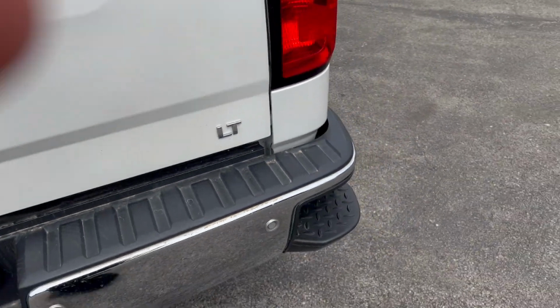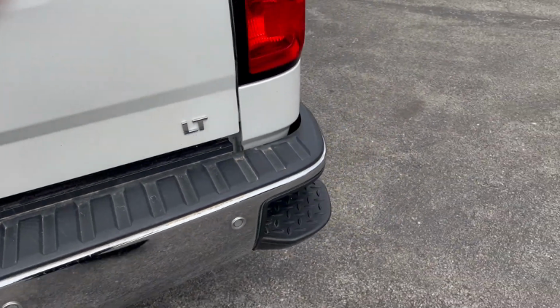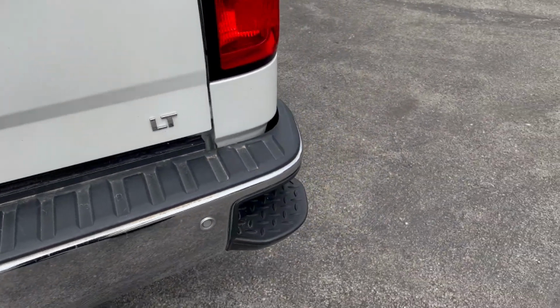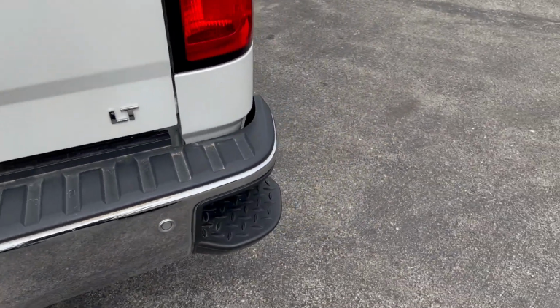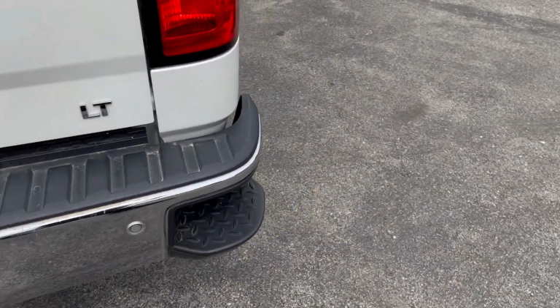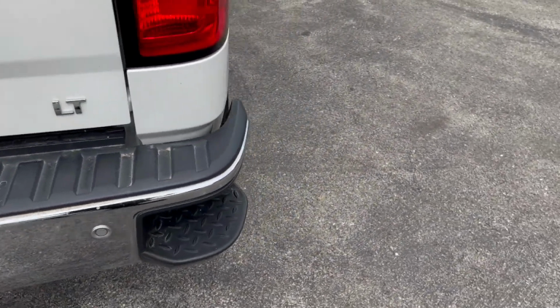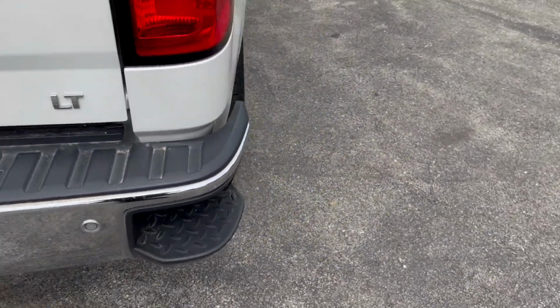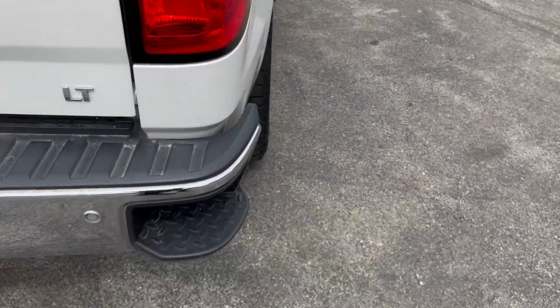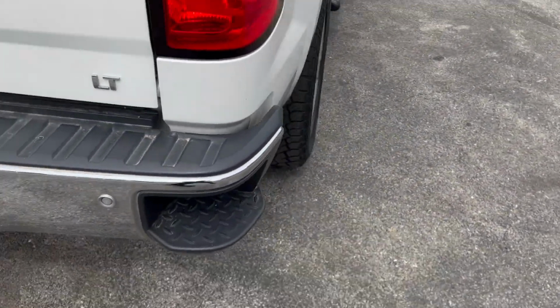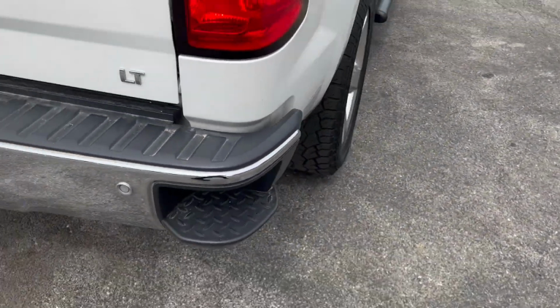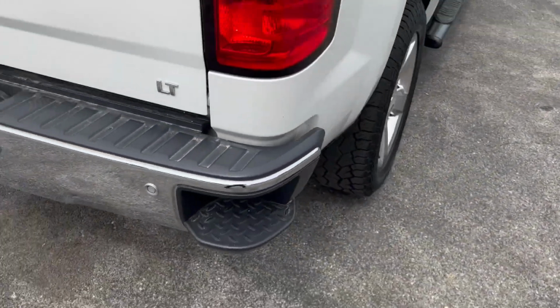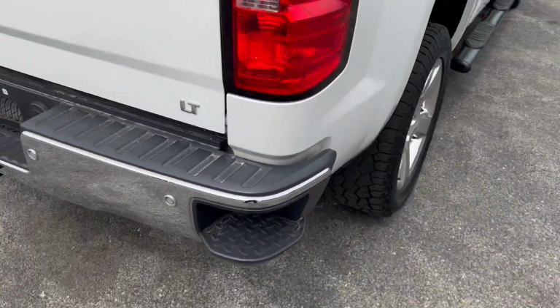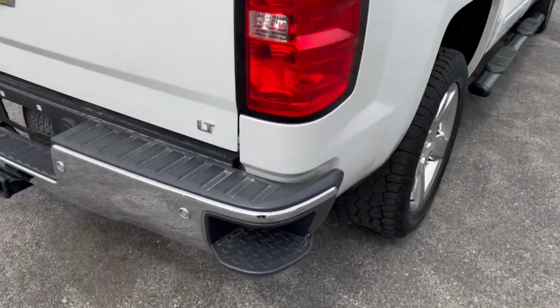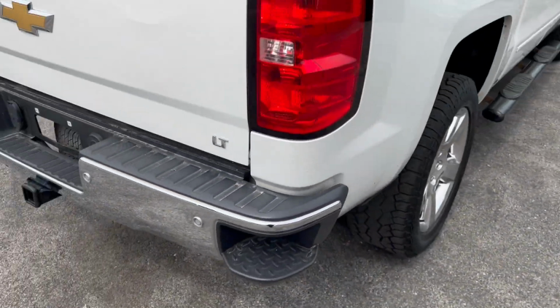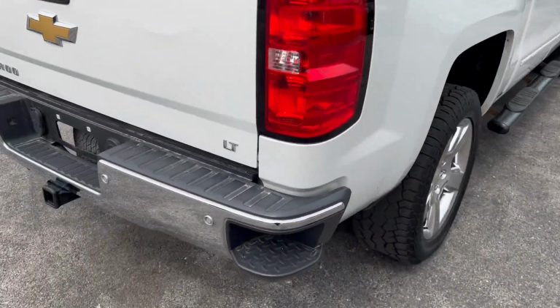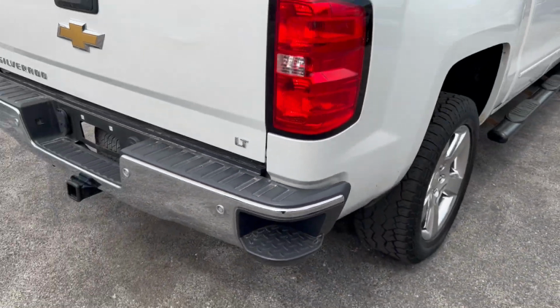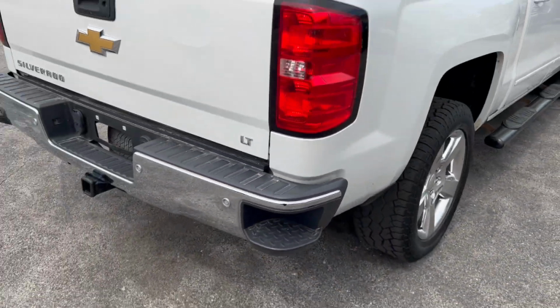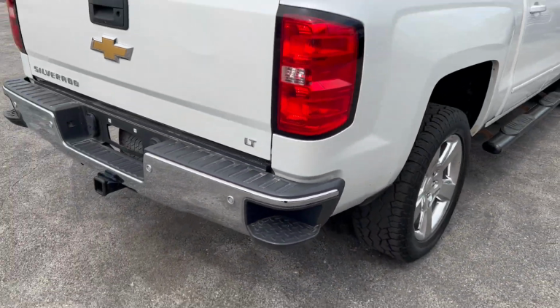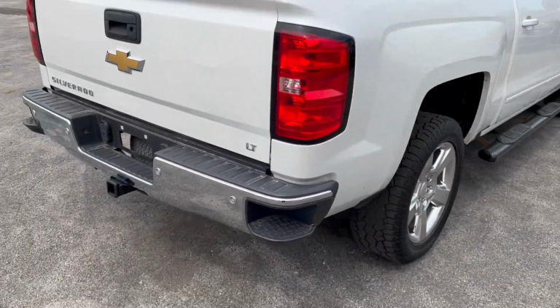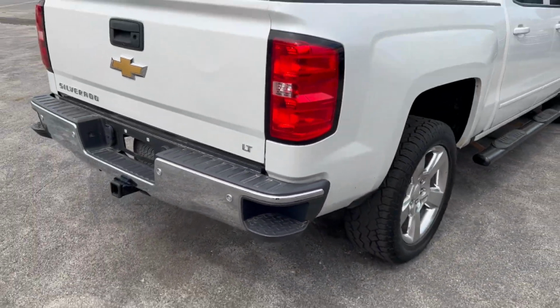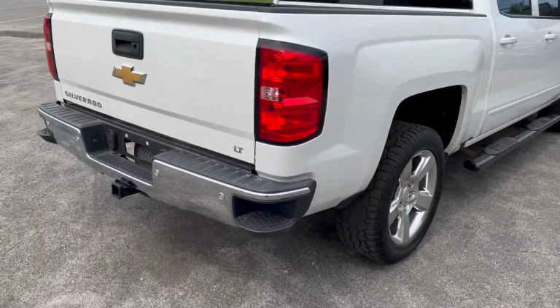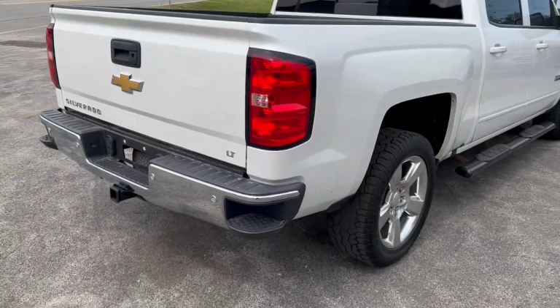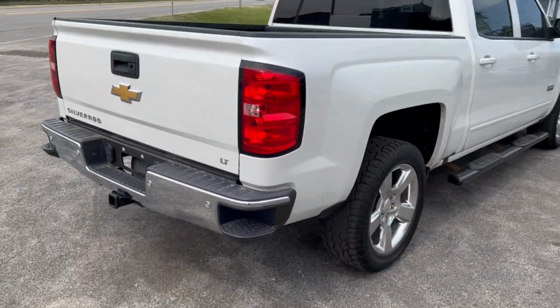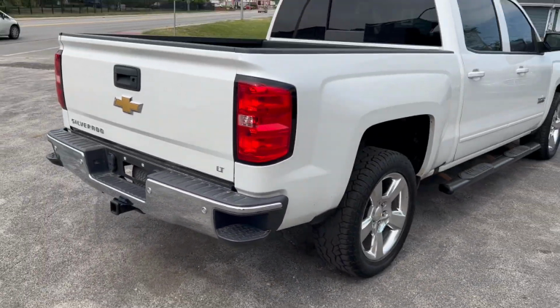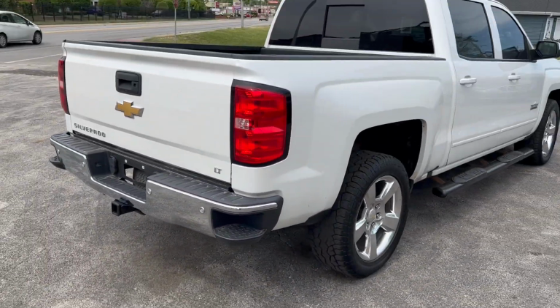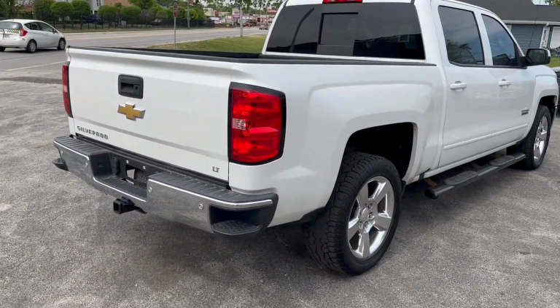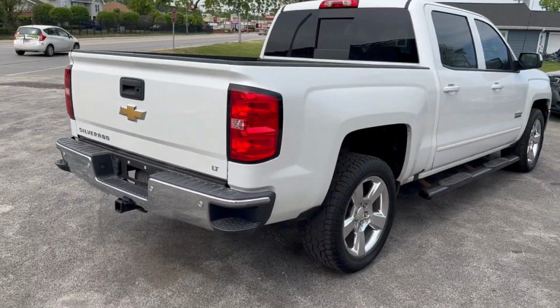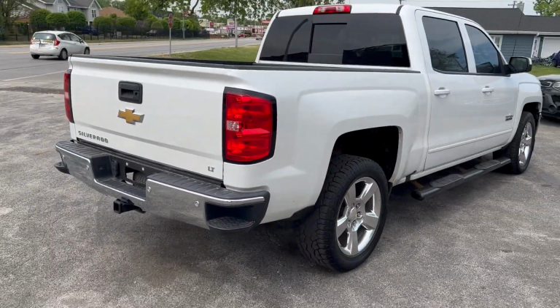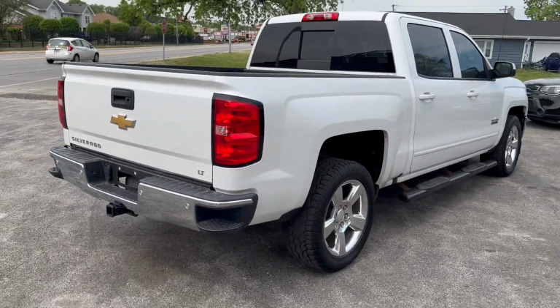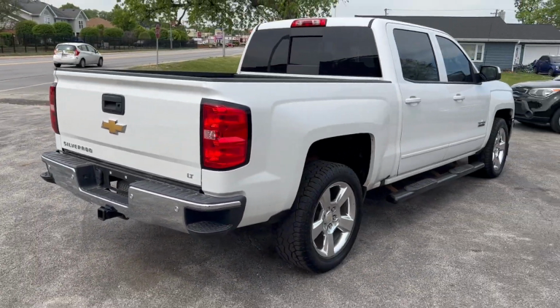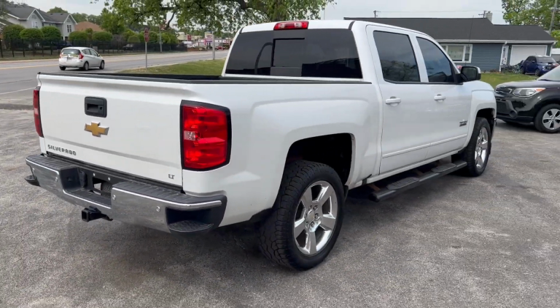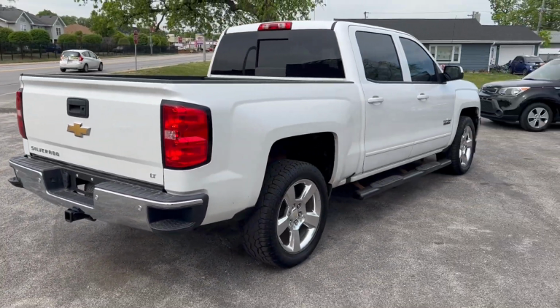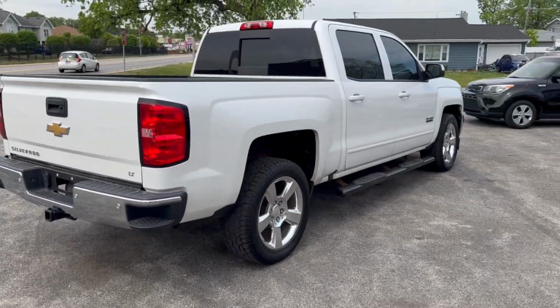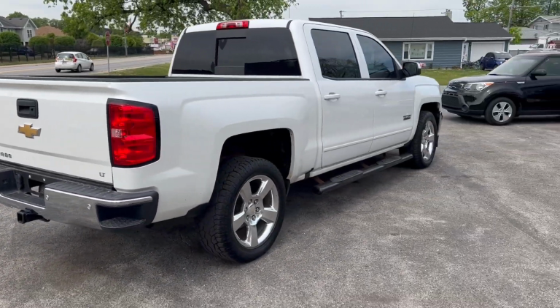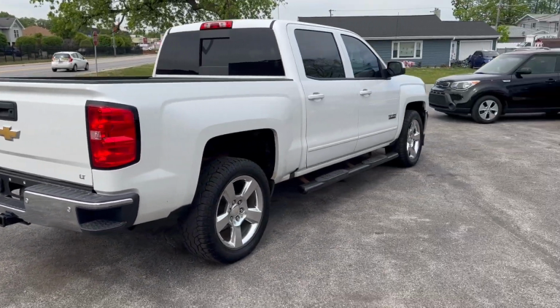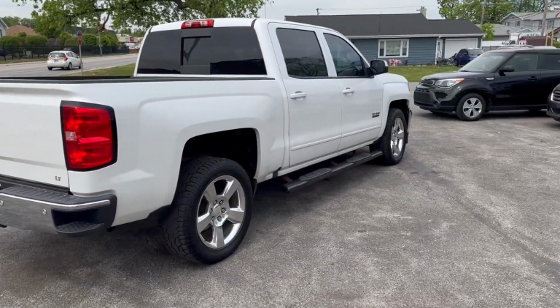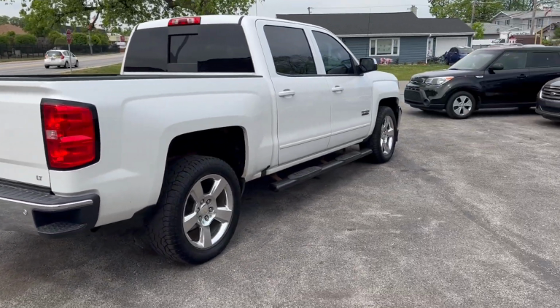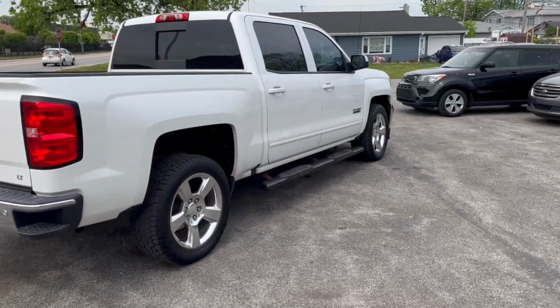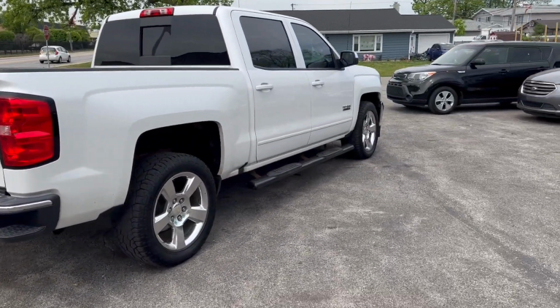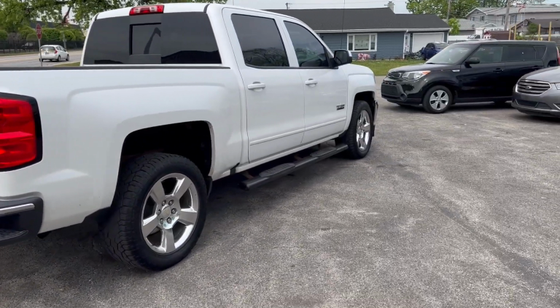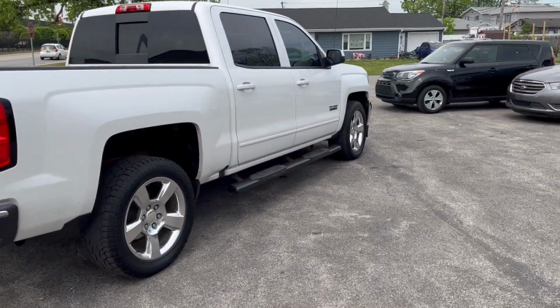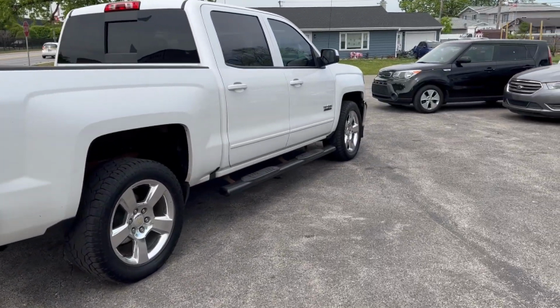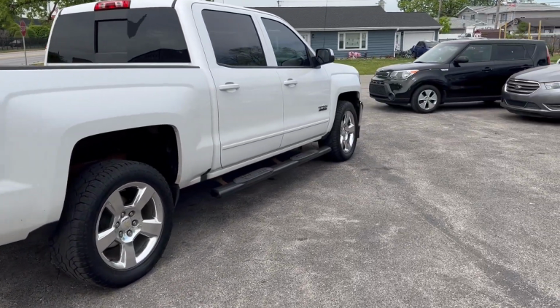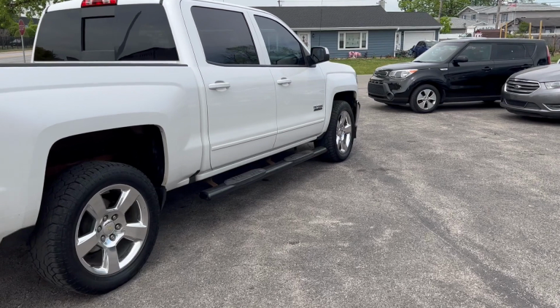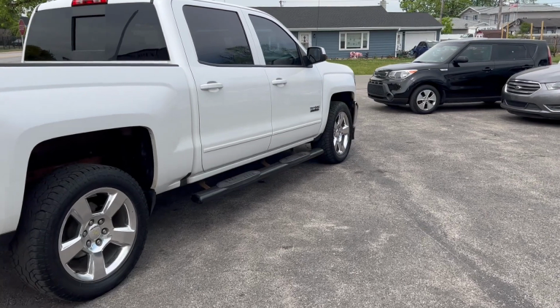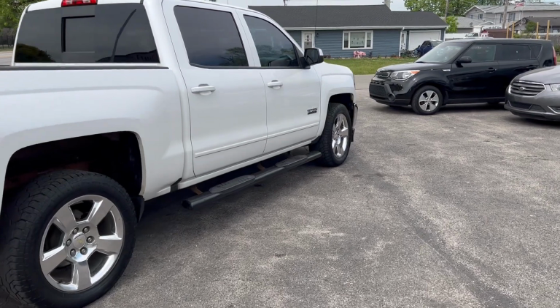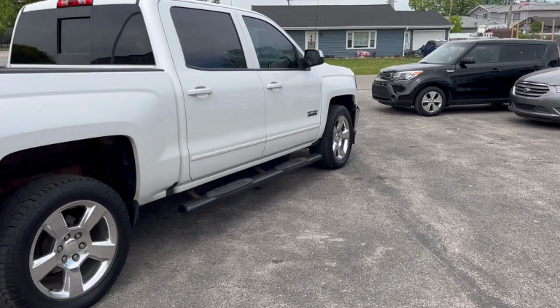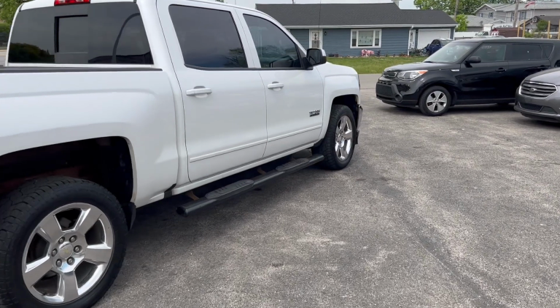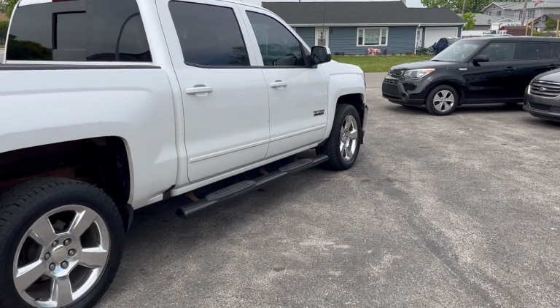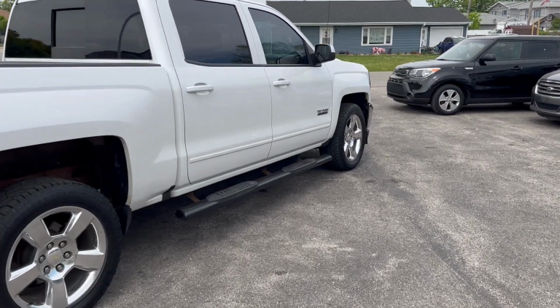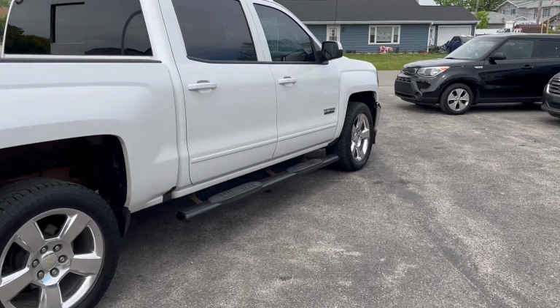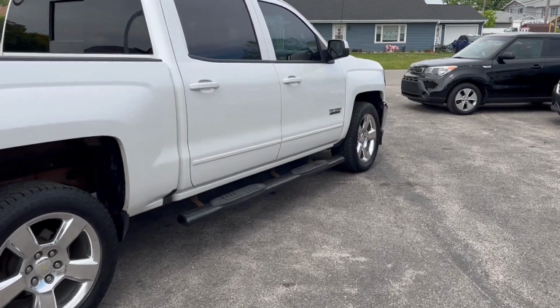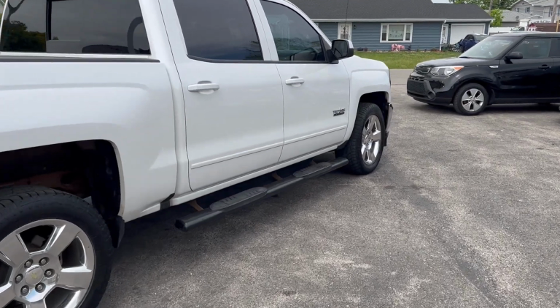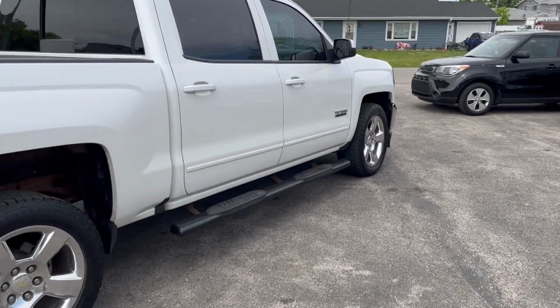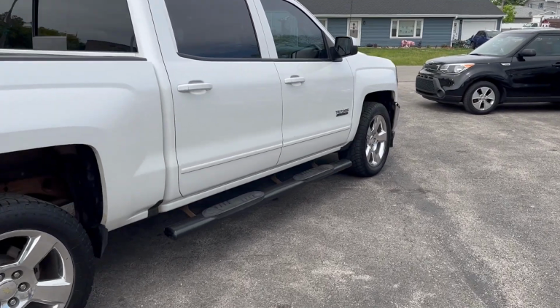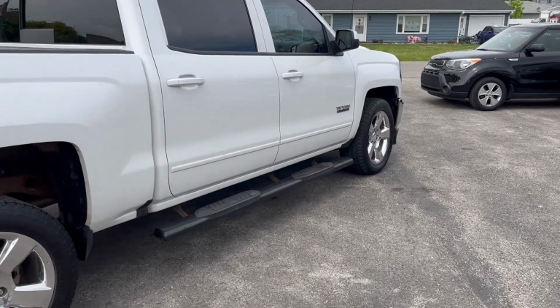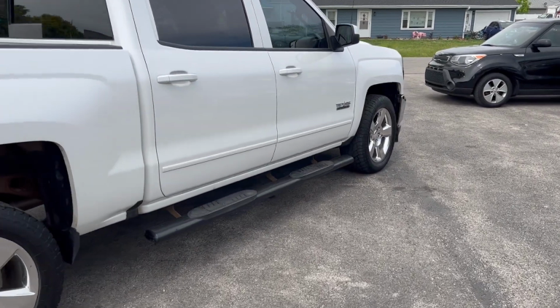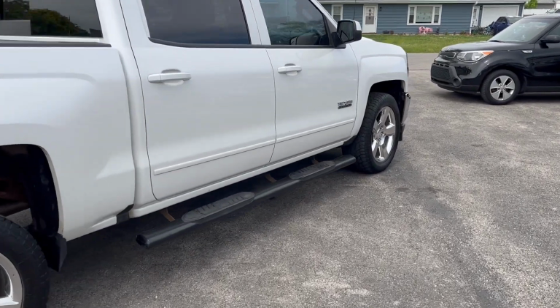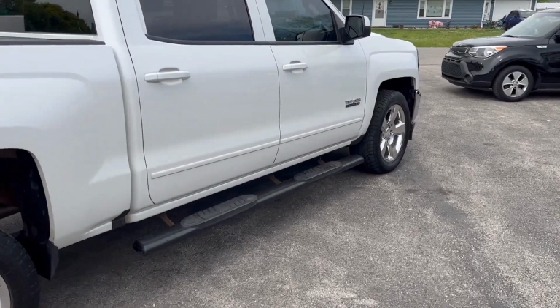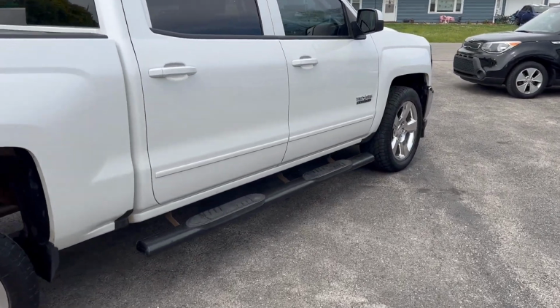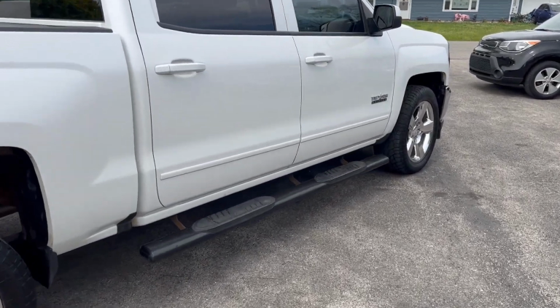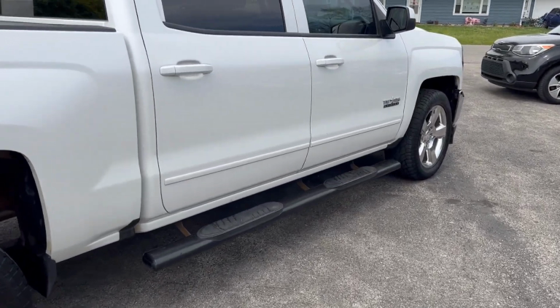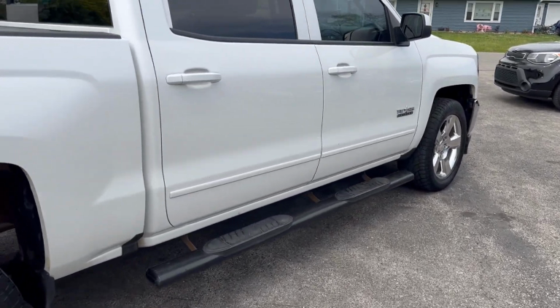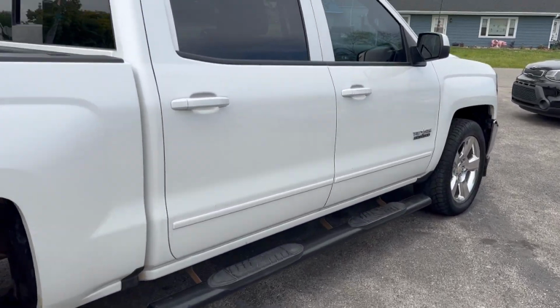Power sliding rear window — really loaded up, beautiful truck with only 112,000 miles.